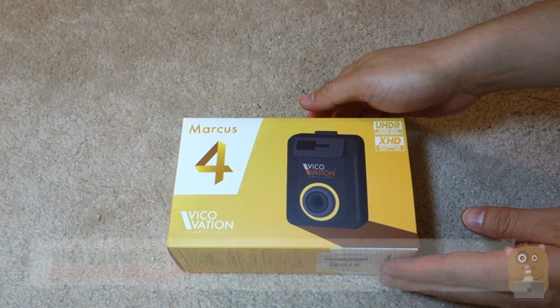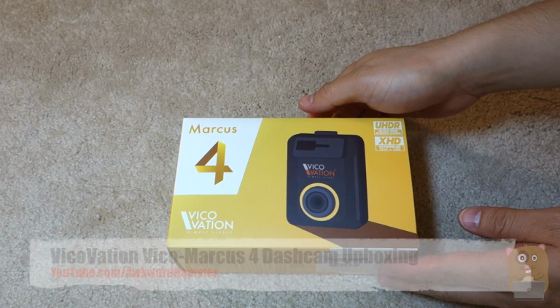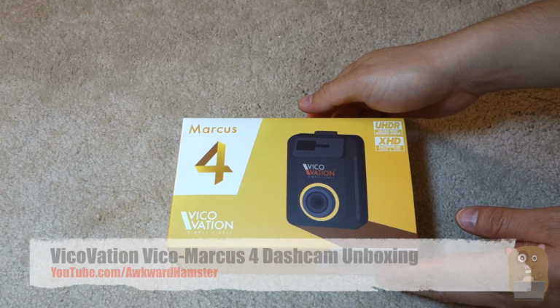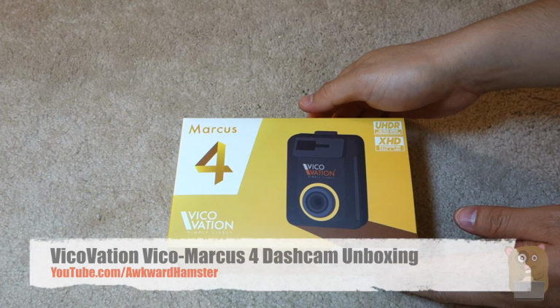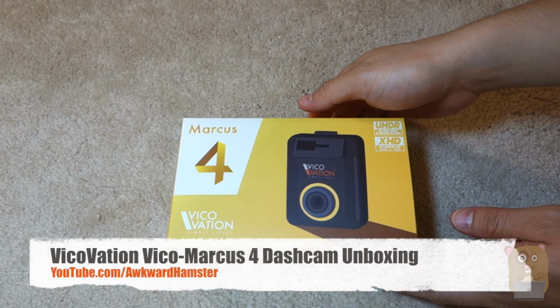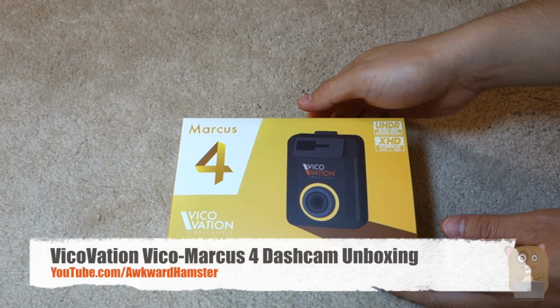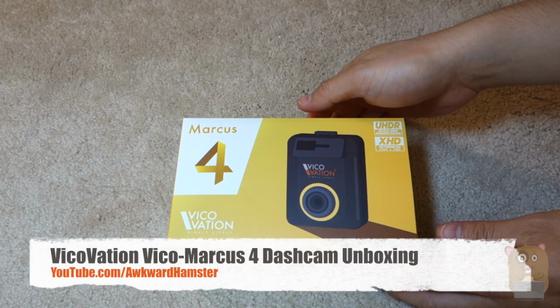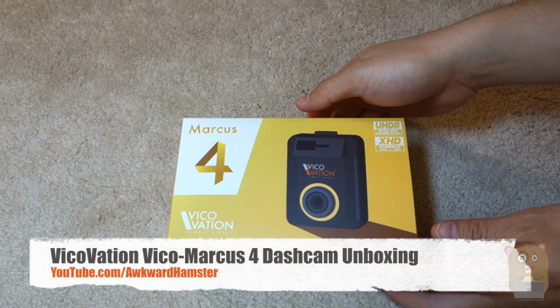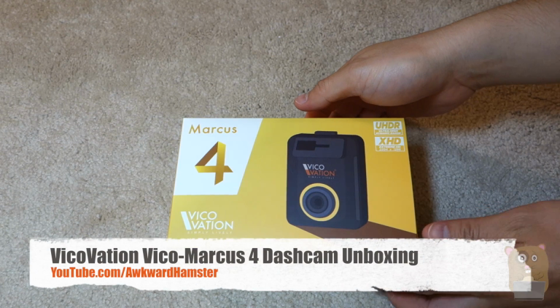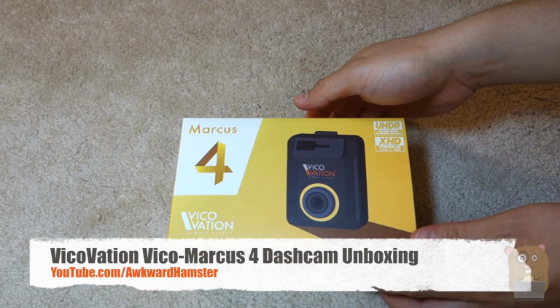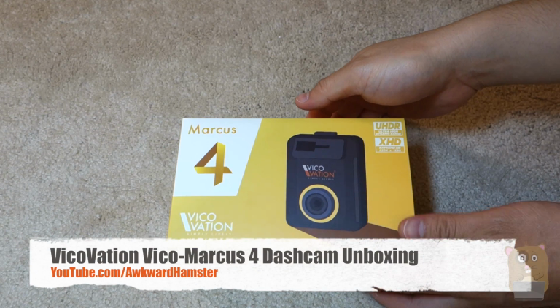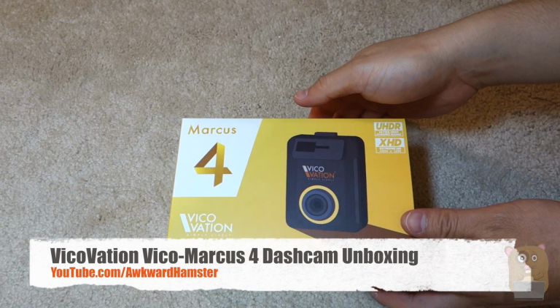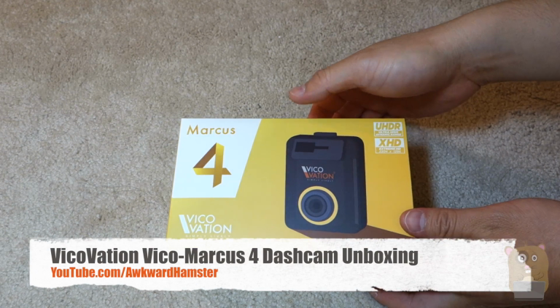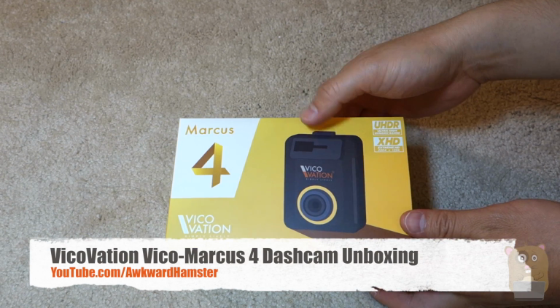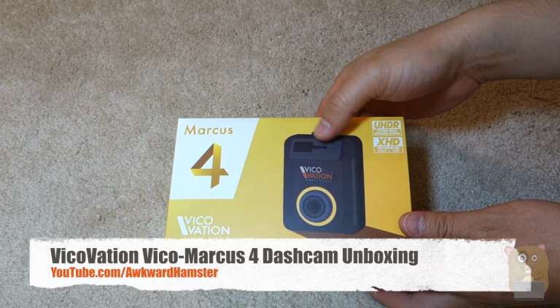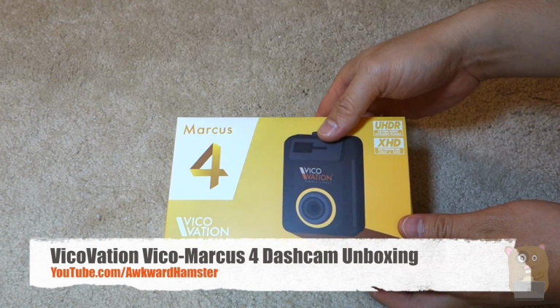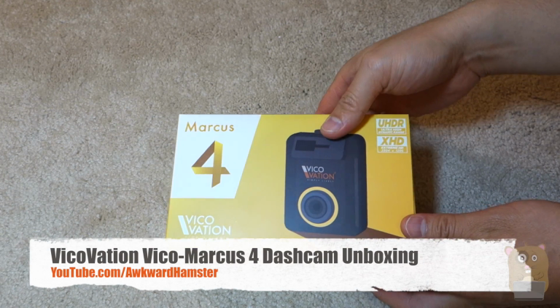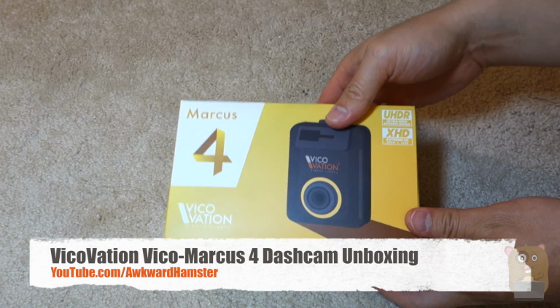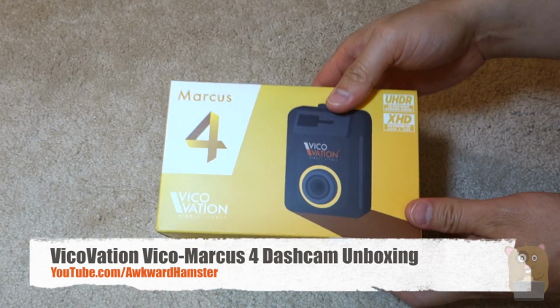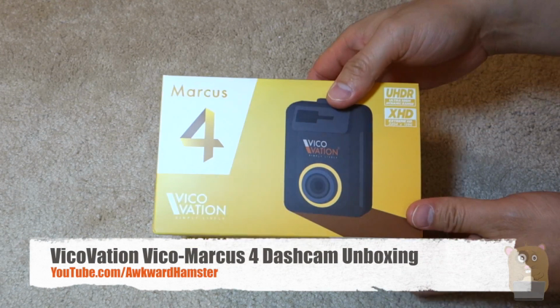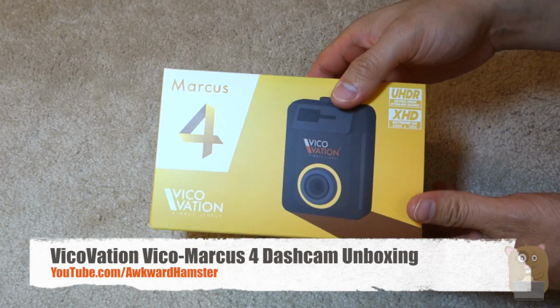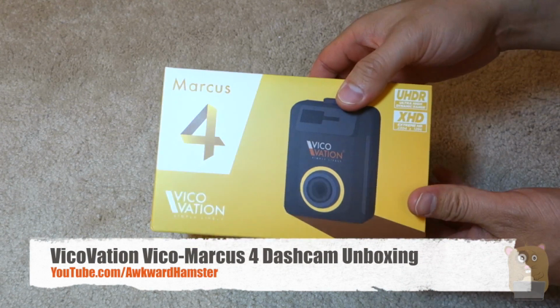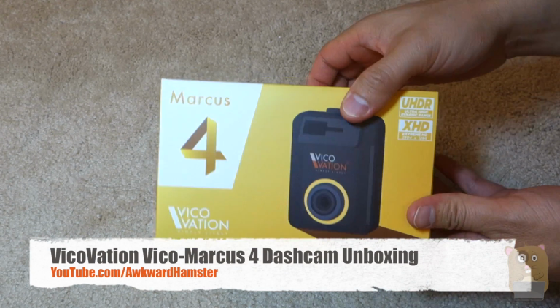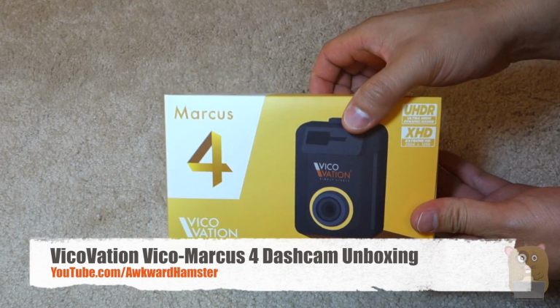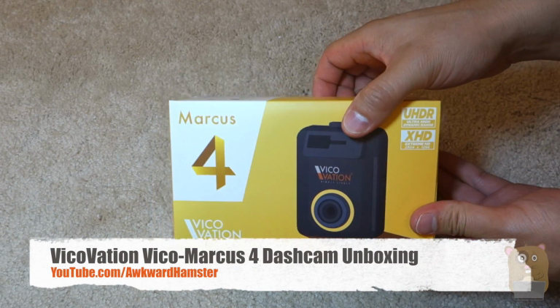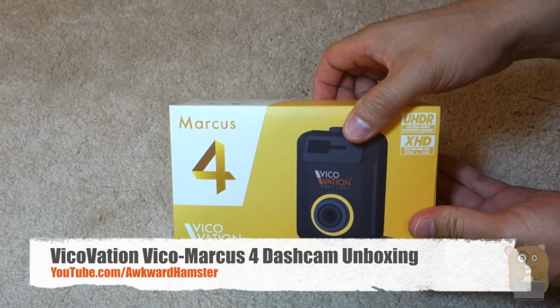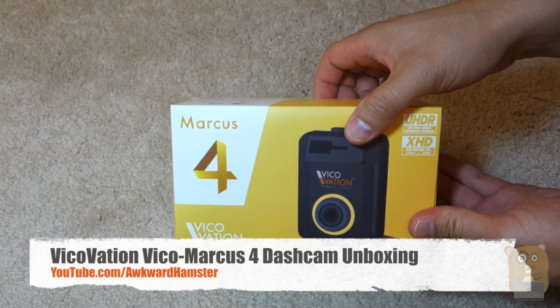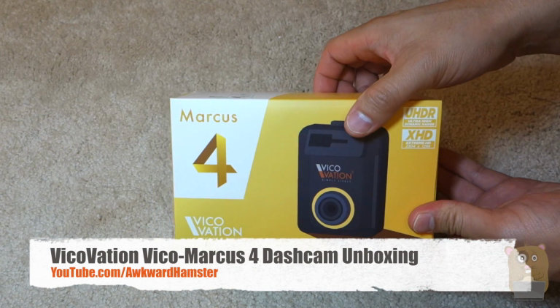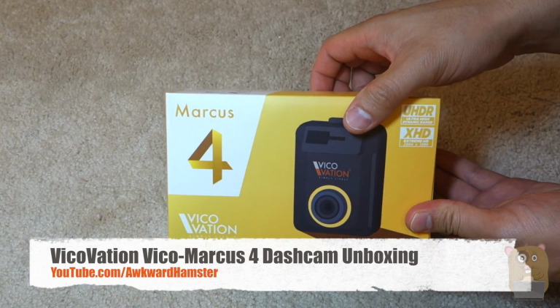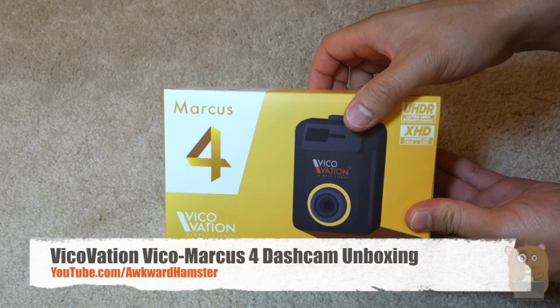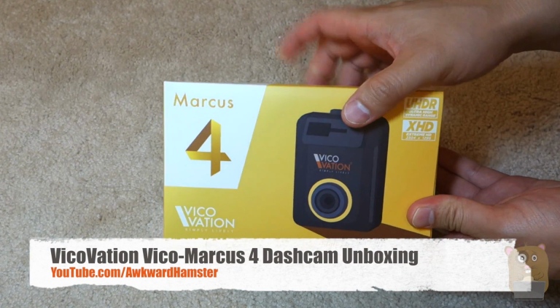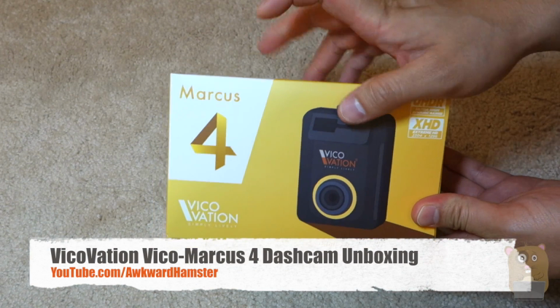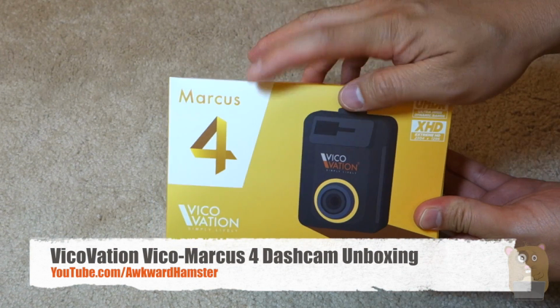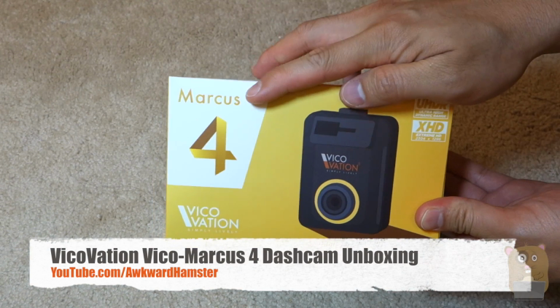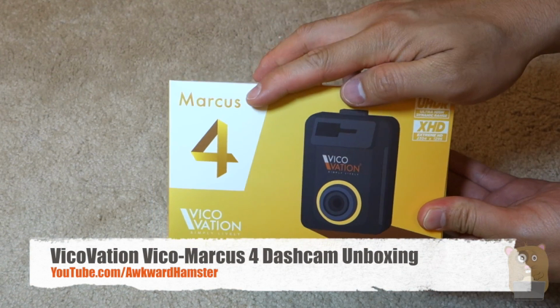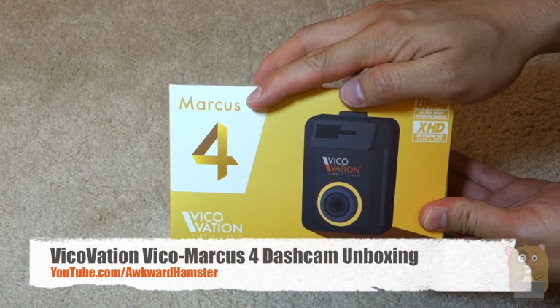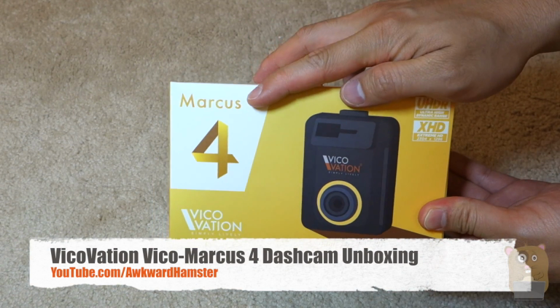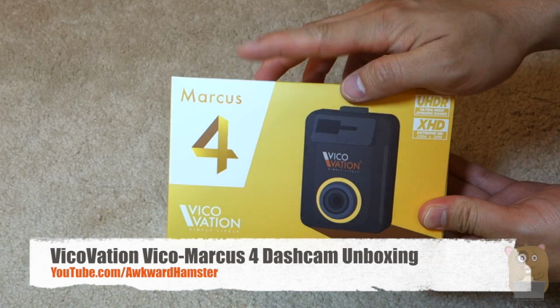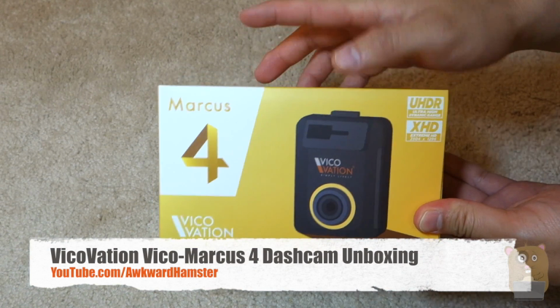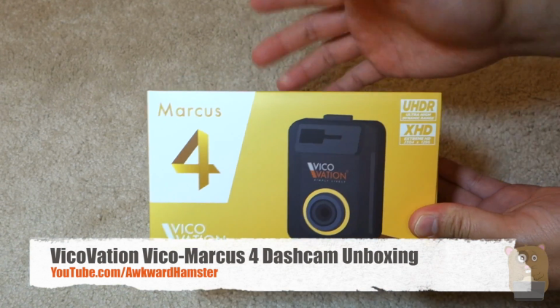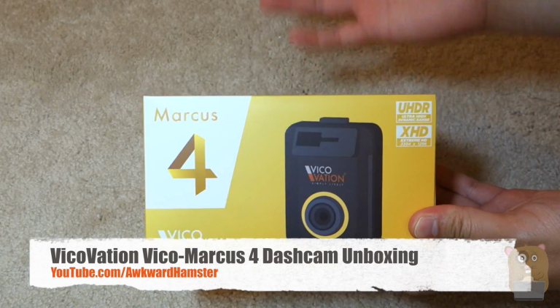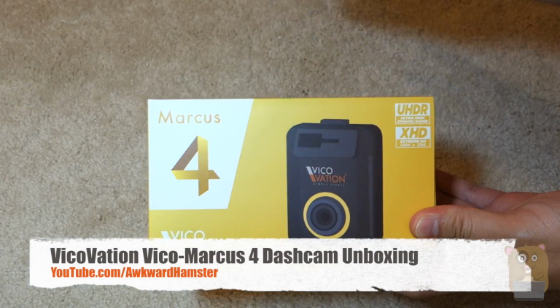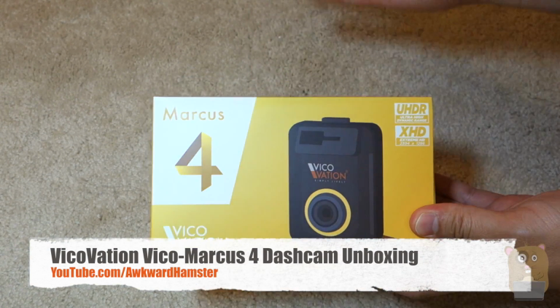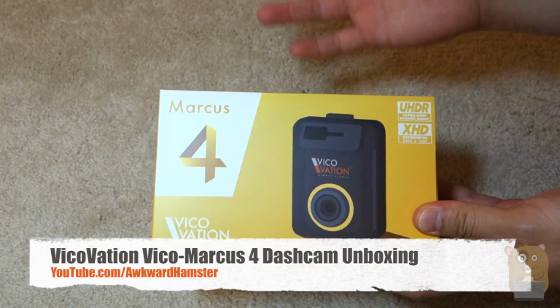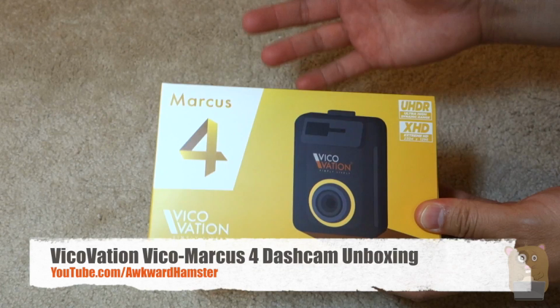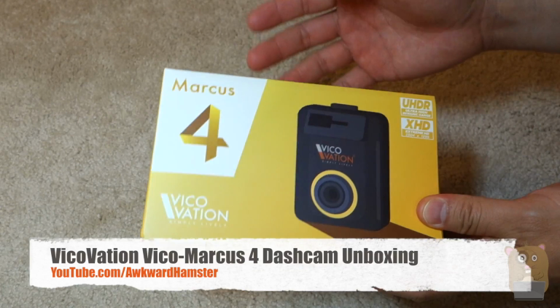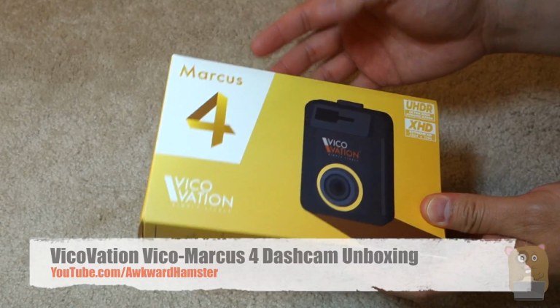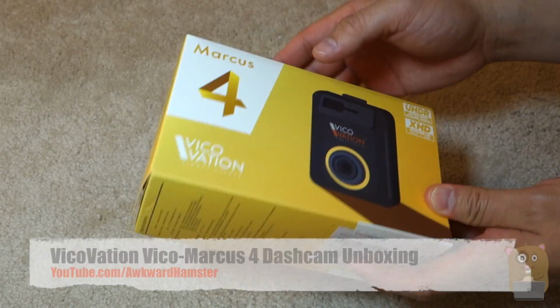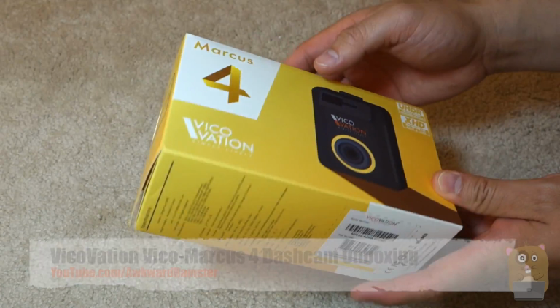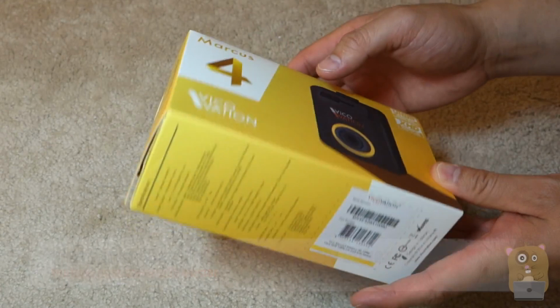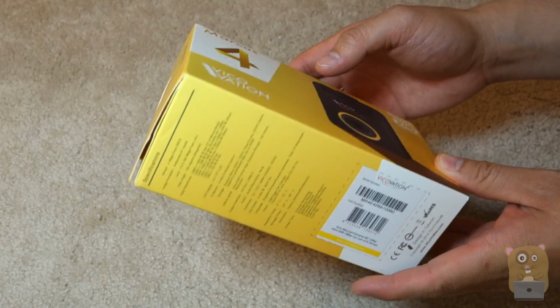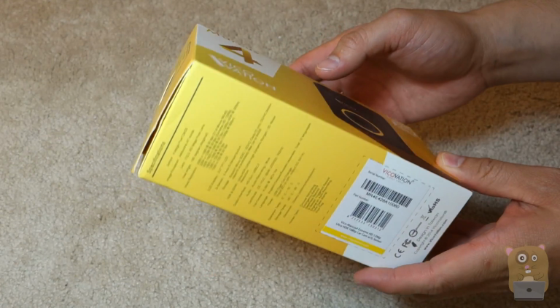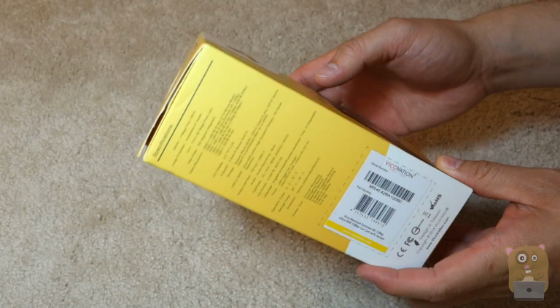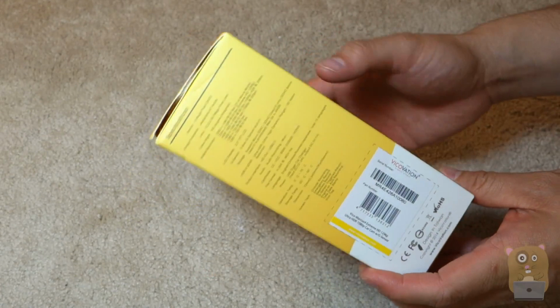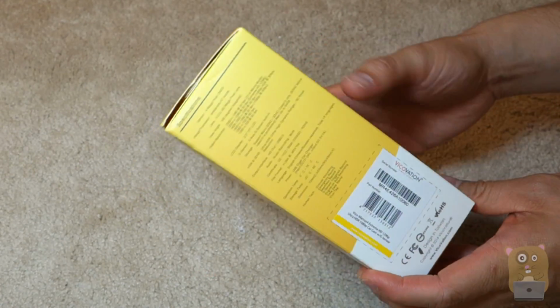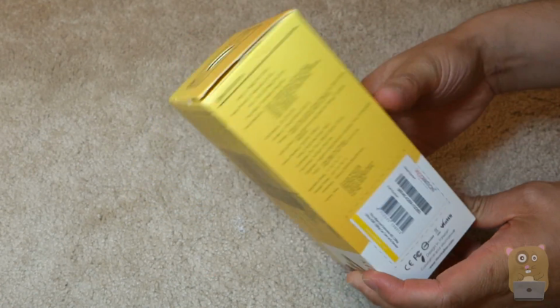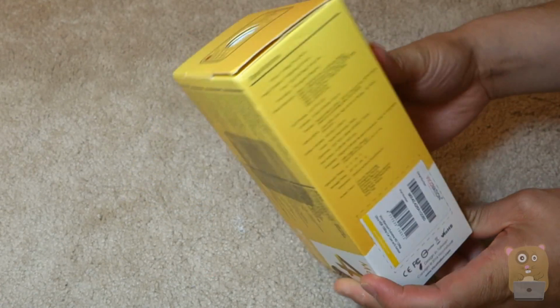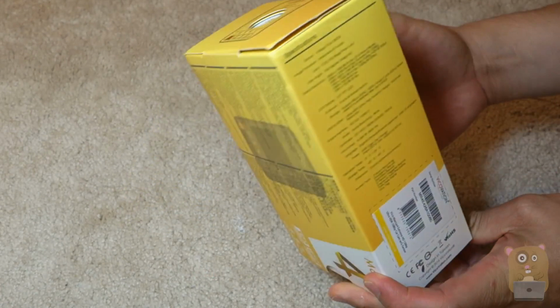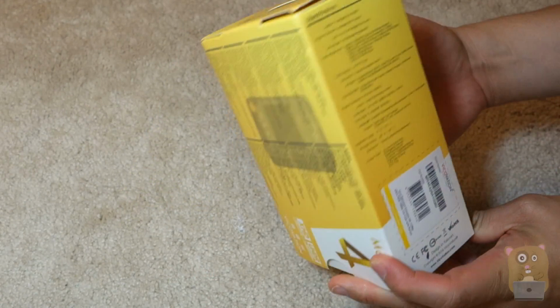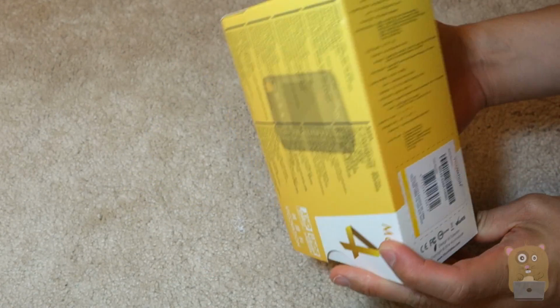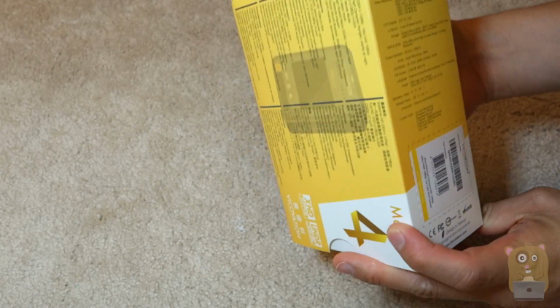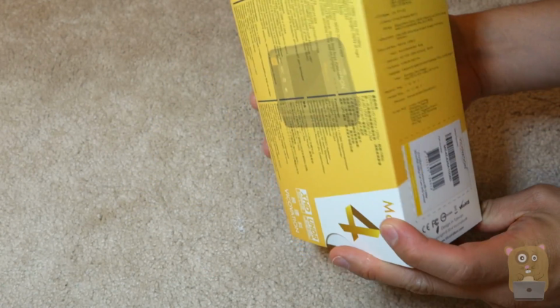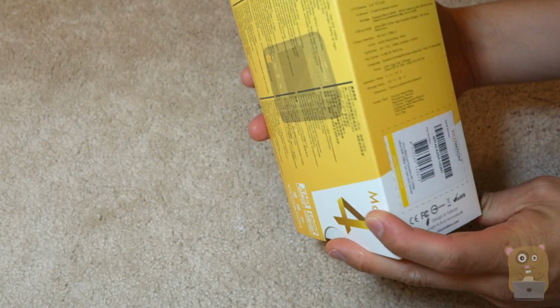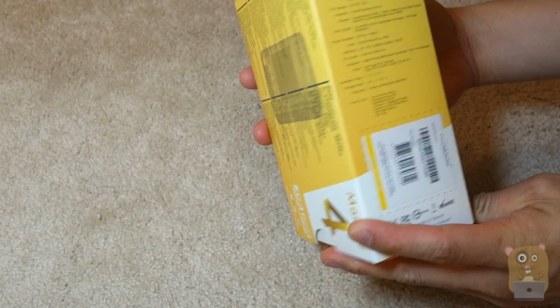Hi, welcome to Okra Hamster. Today I'll be unboxing this Vicovation dashcam, the model Marcus IV. And before I open this up, let's look at some of the highlights on the box.